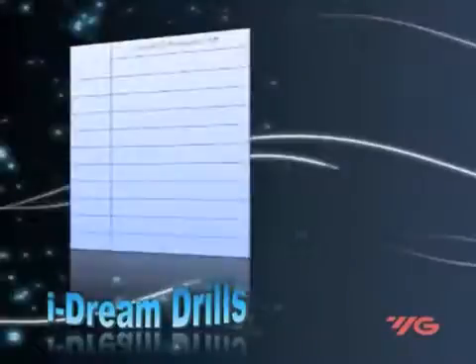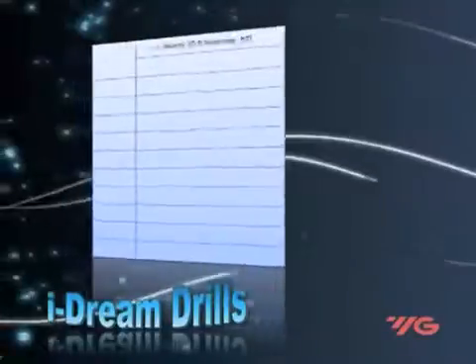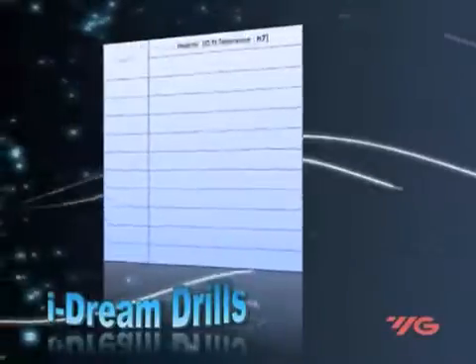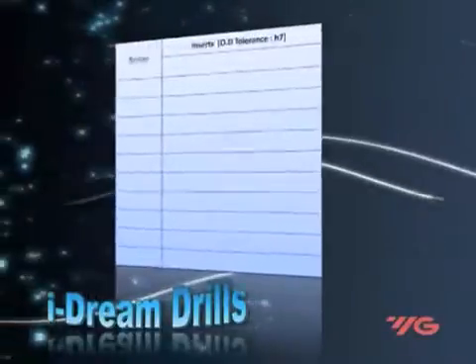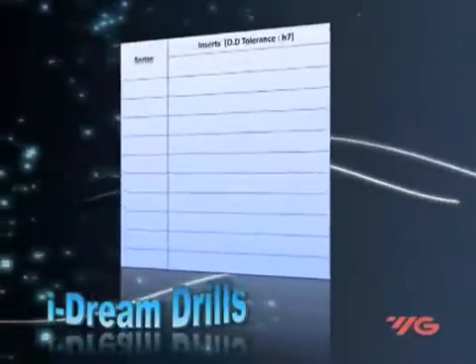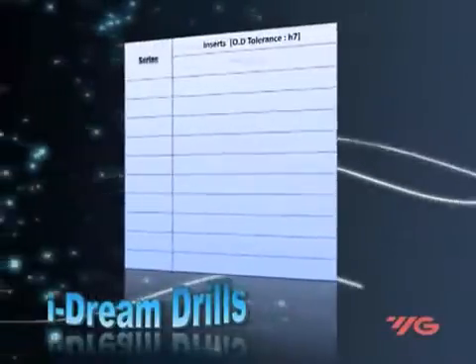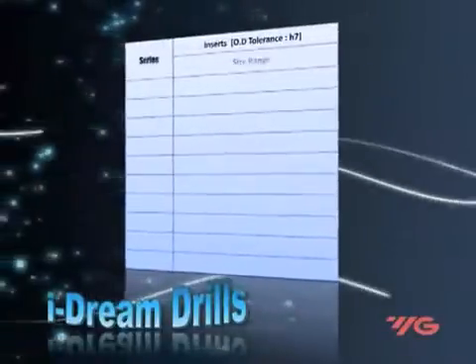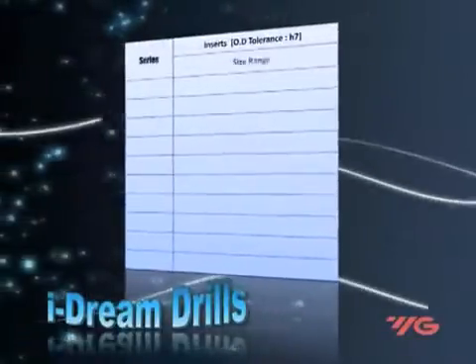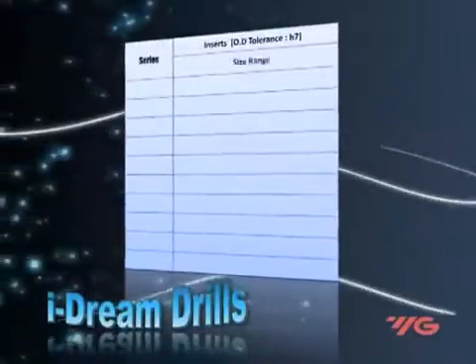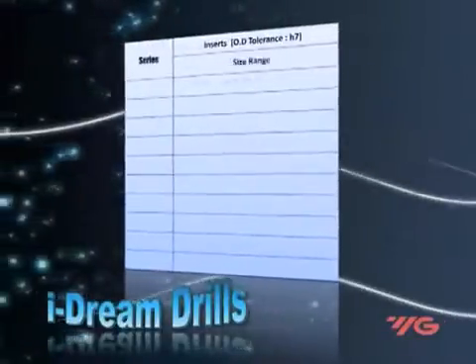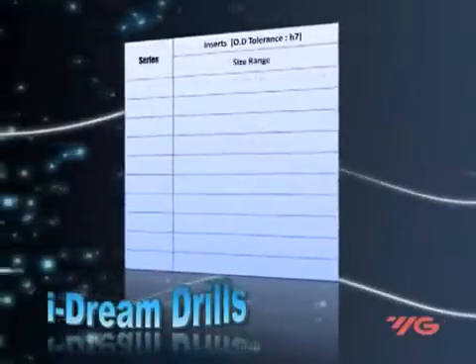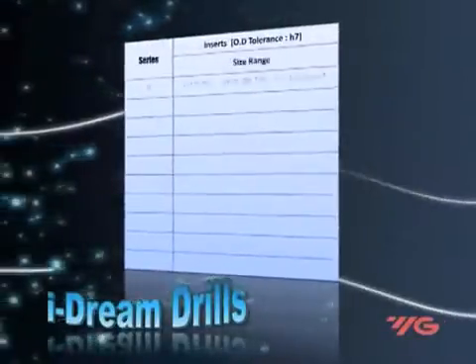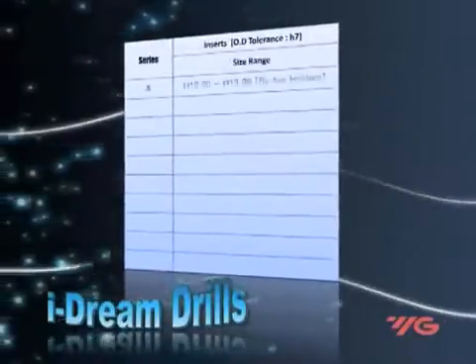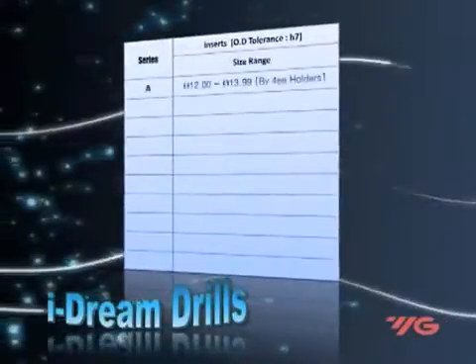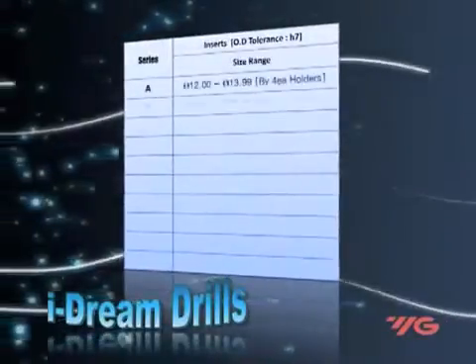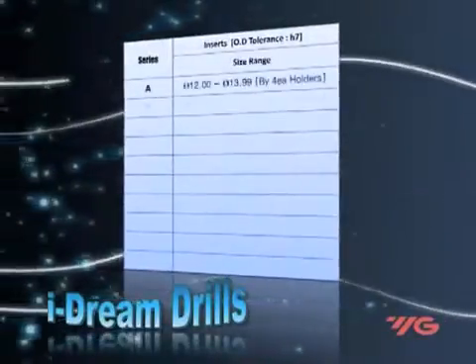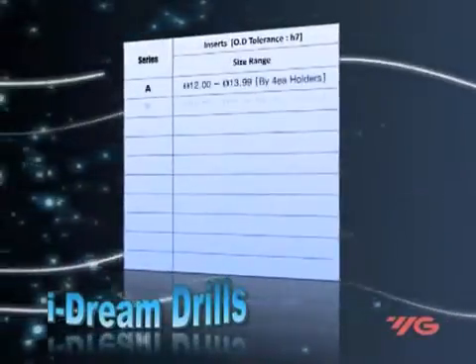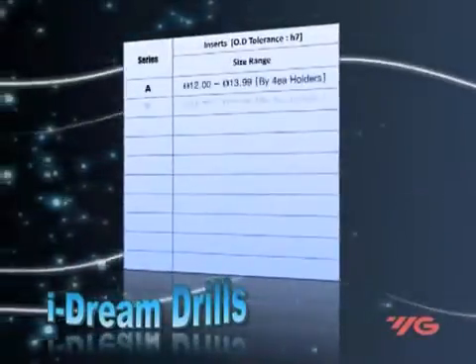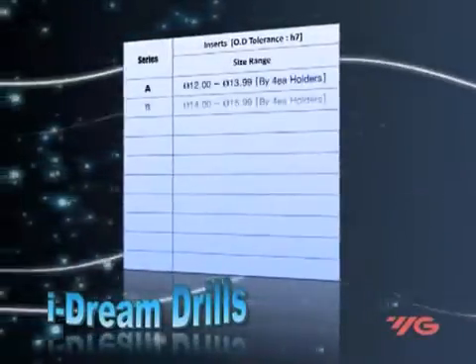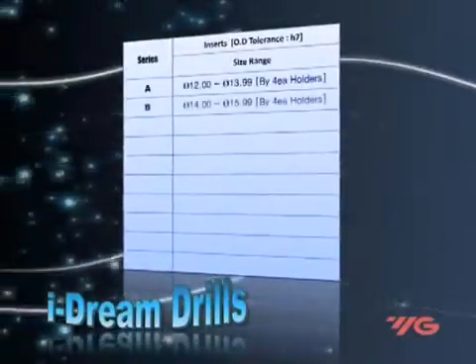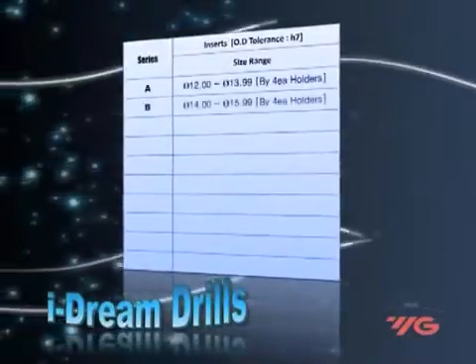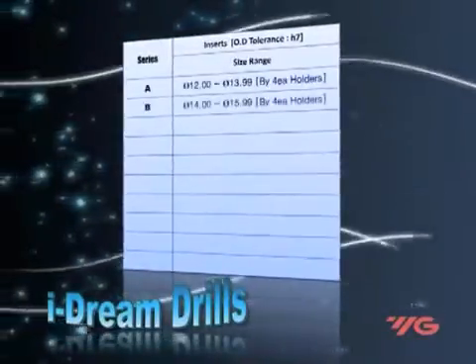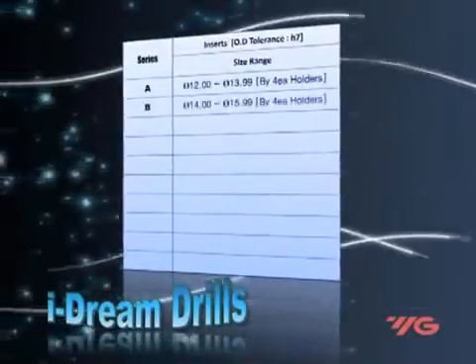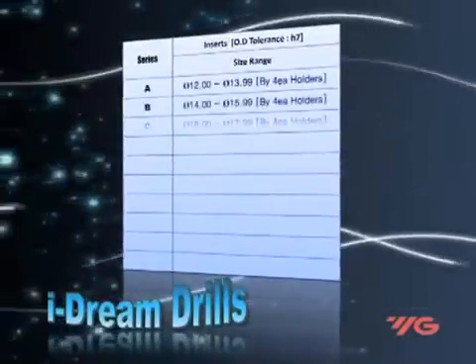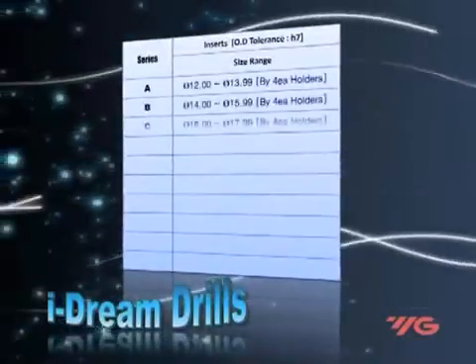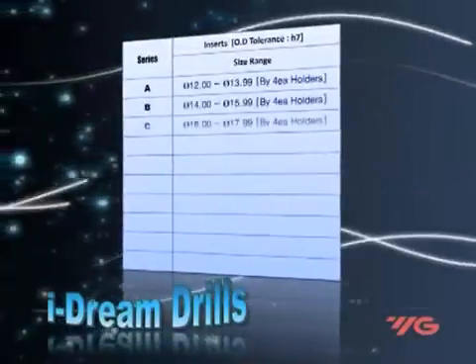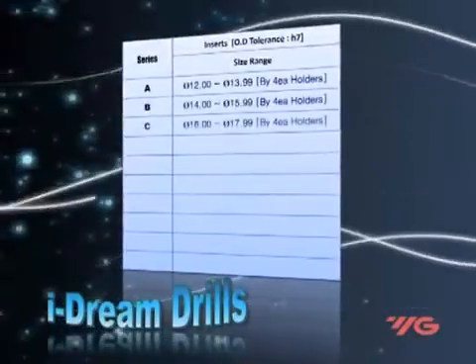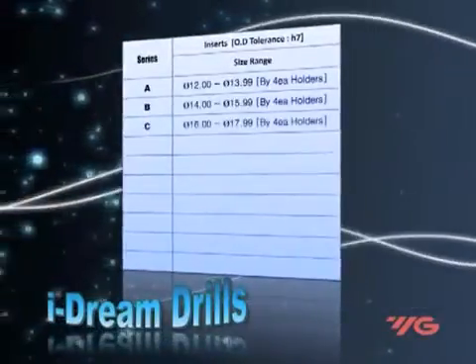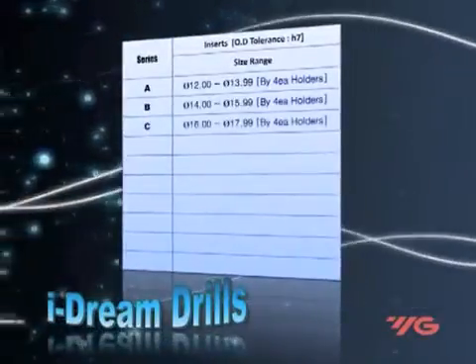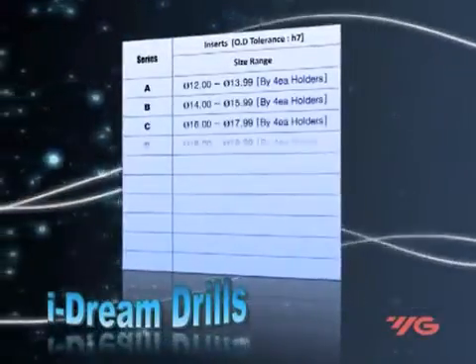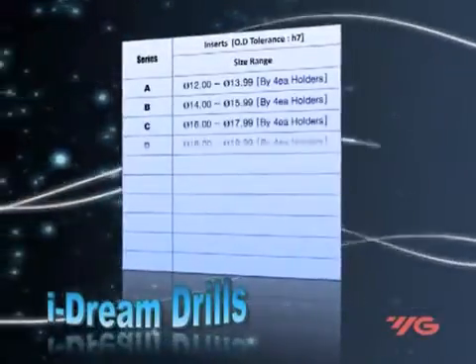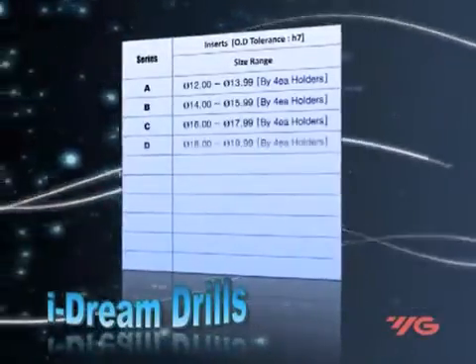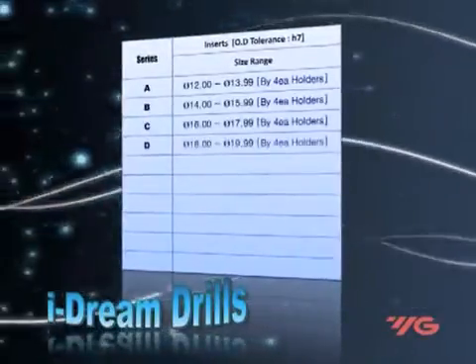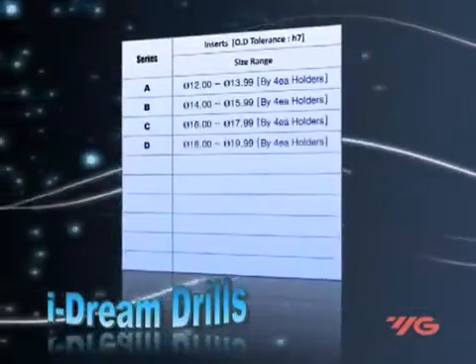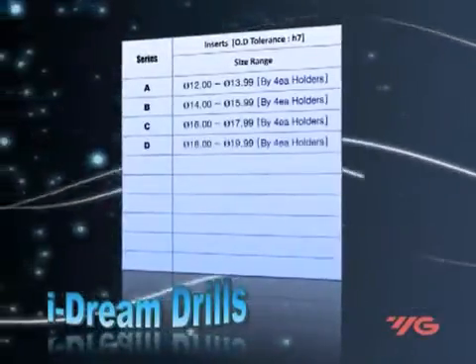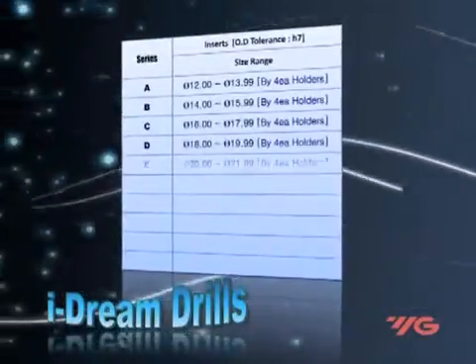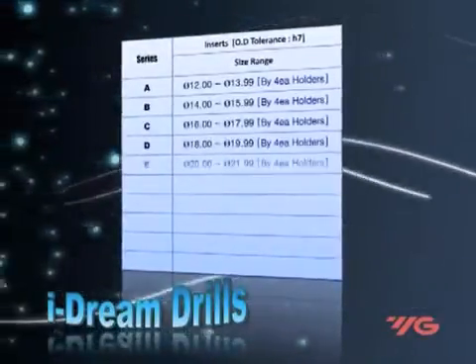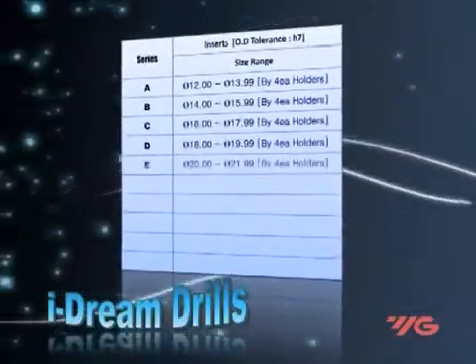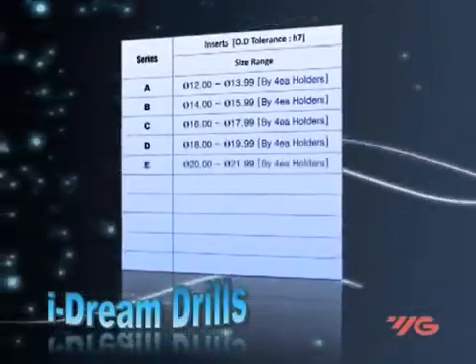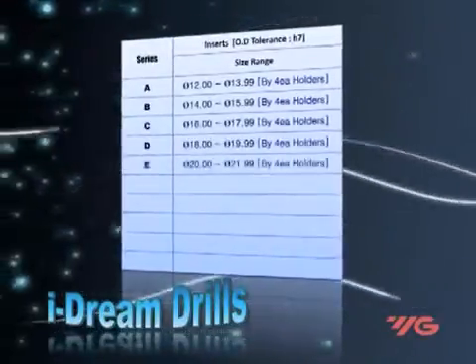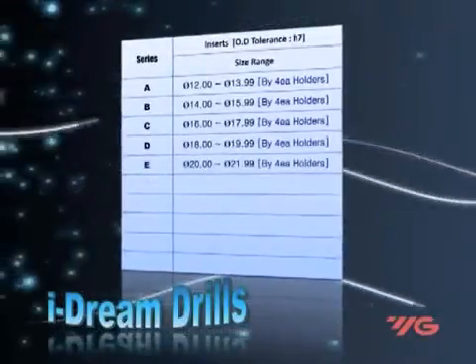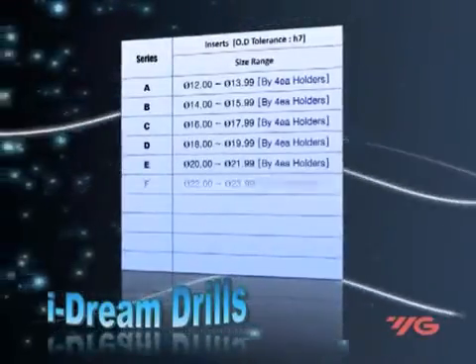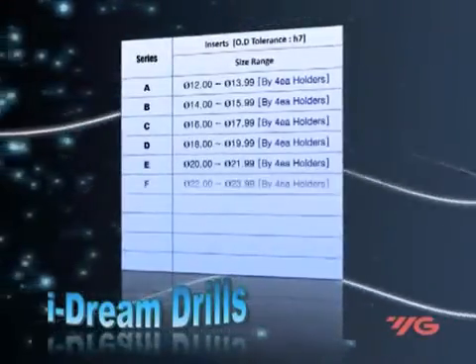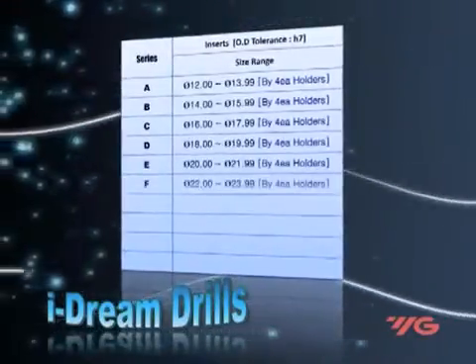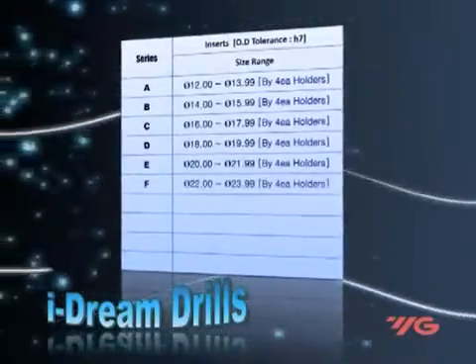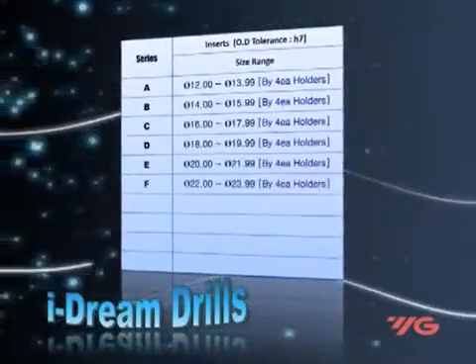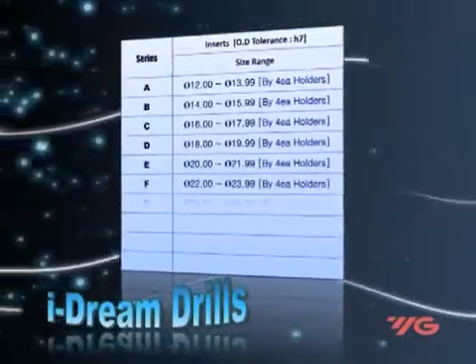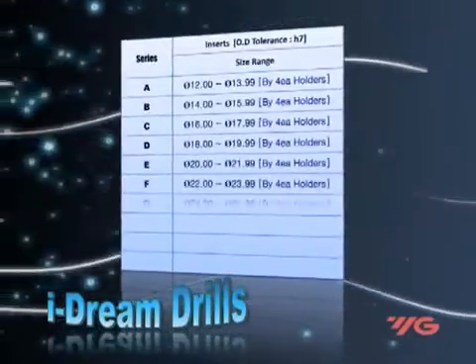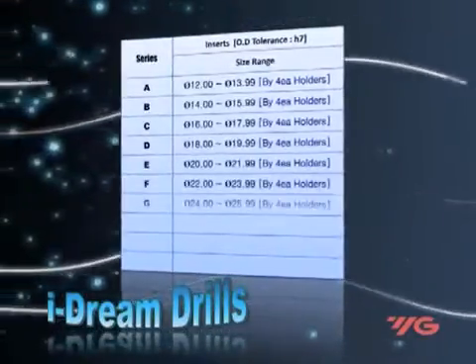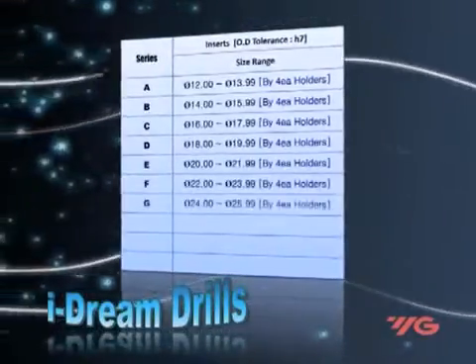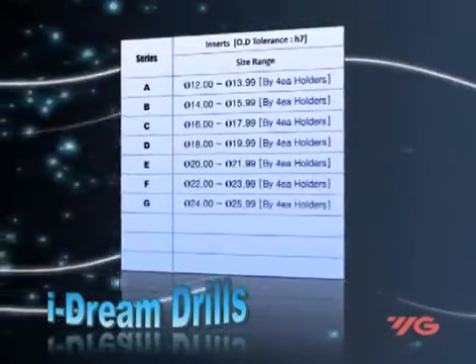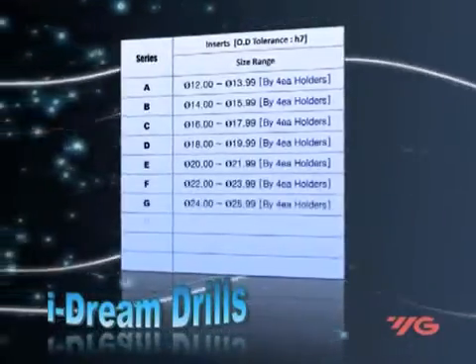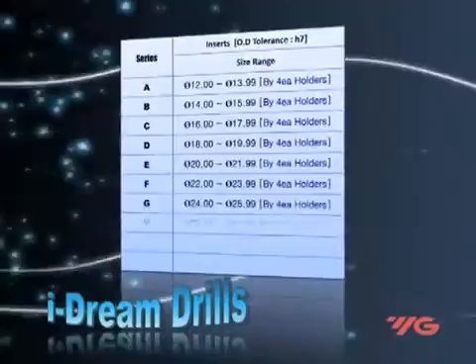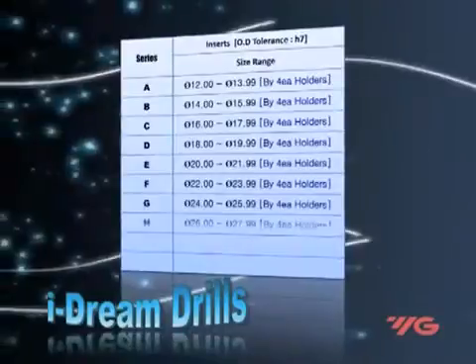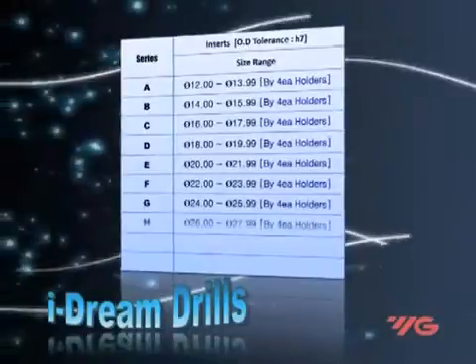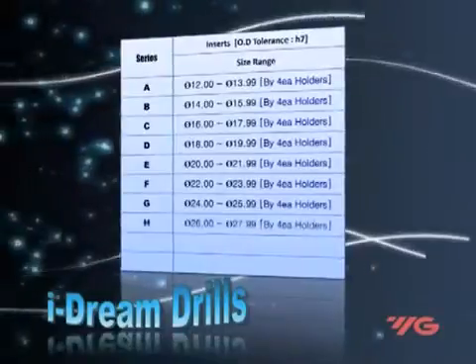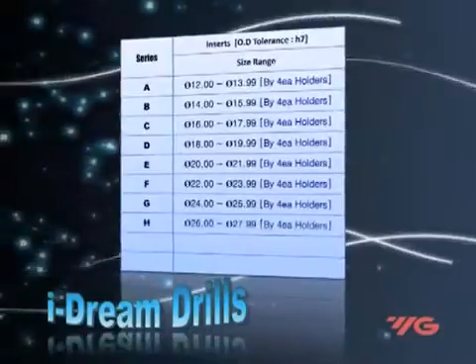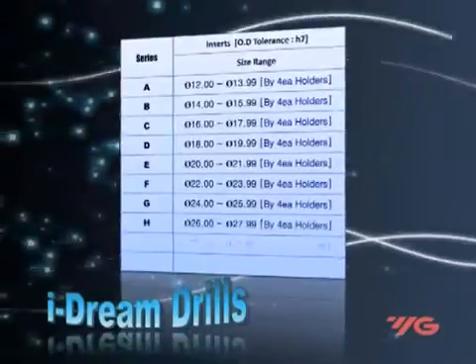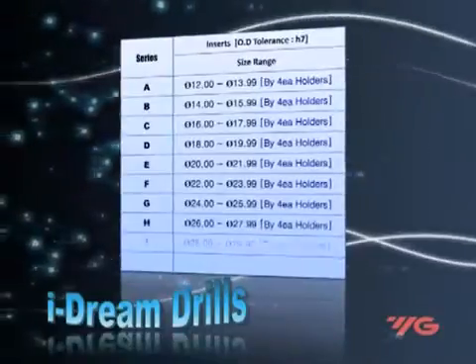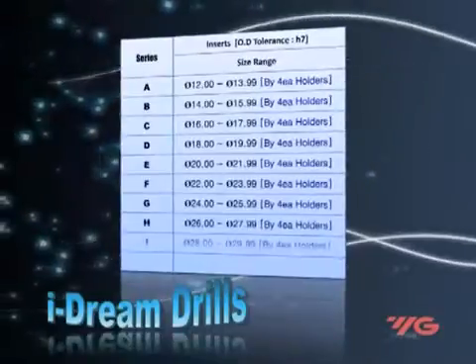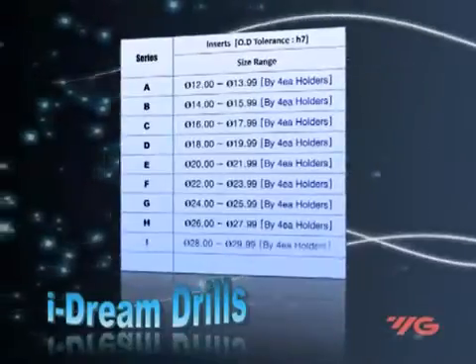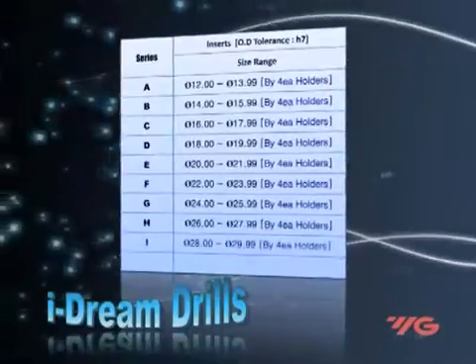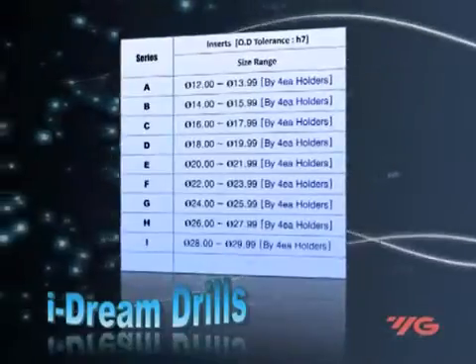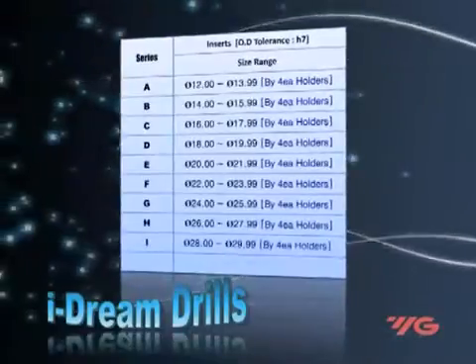Available are holders for 3D, 5D, and 7D. There are 40 kinds of holders covering 116 items.